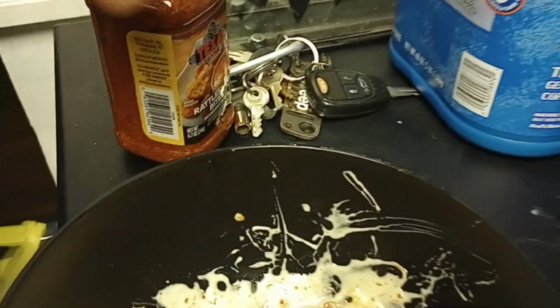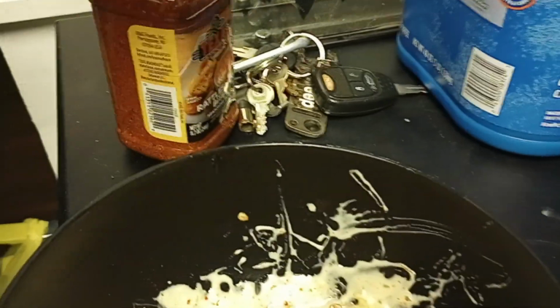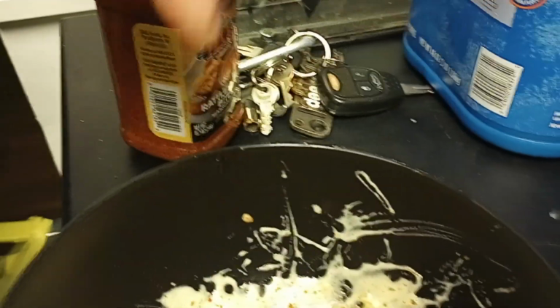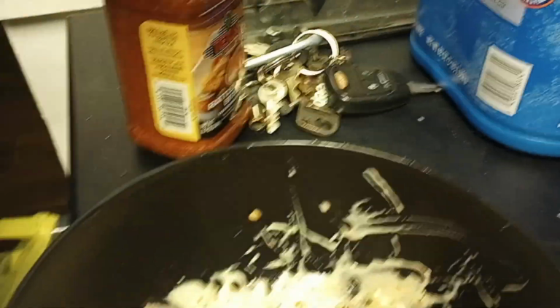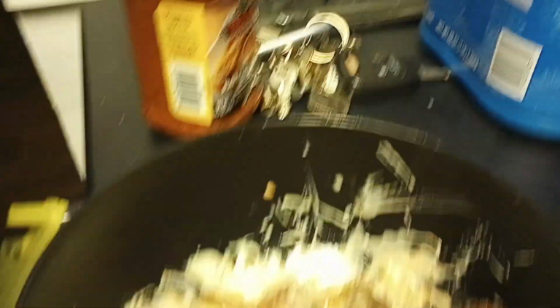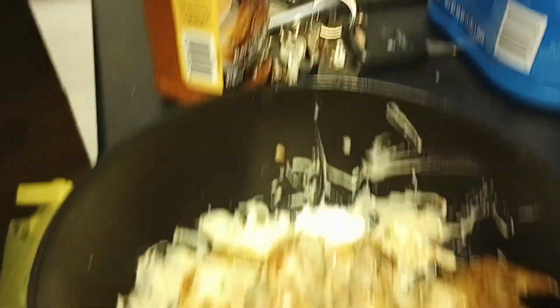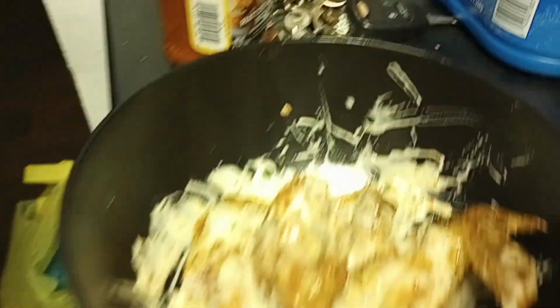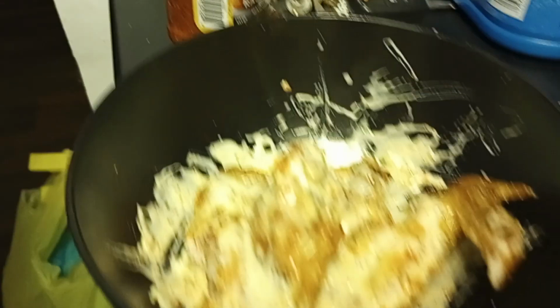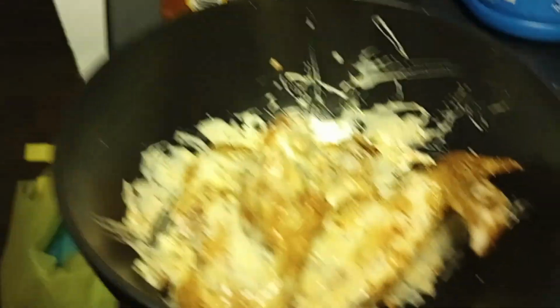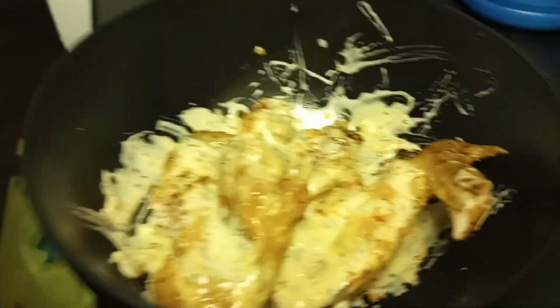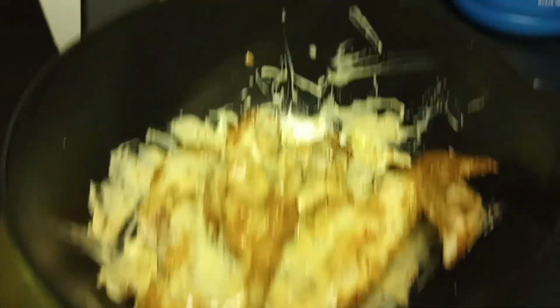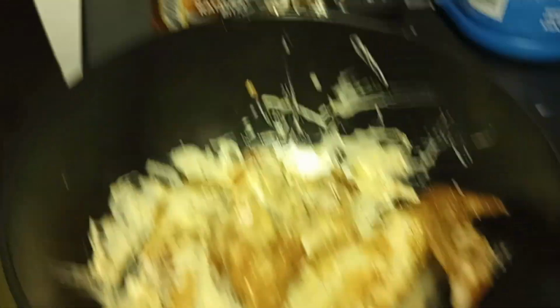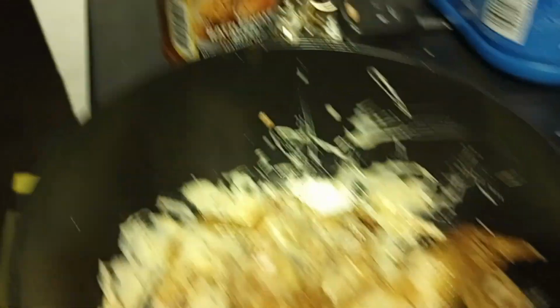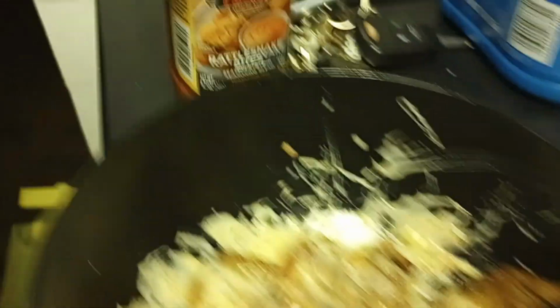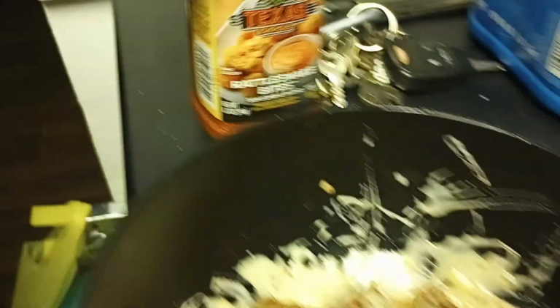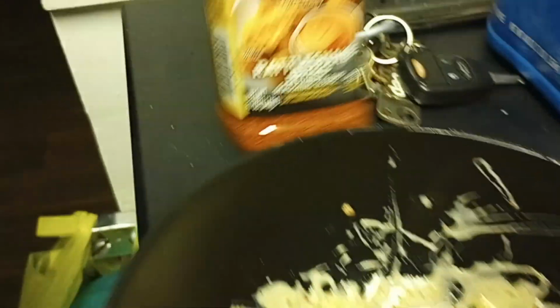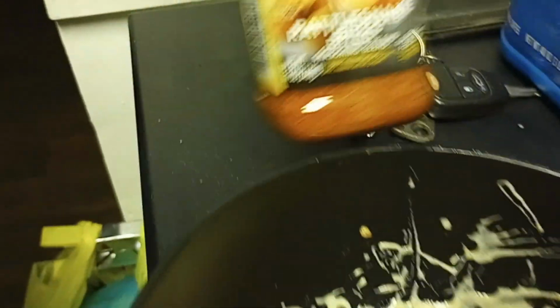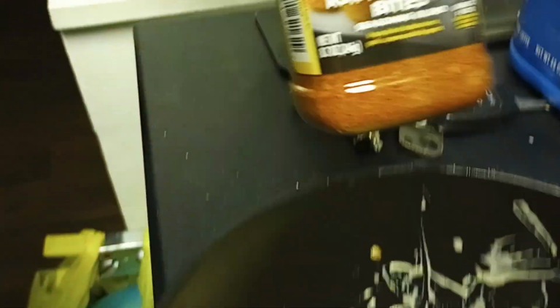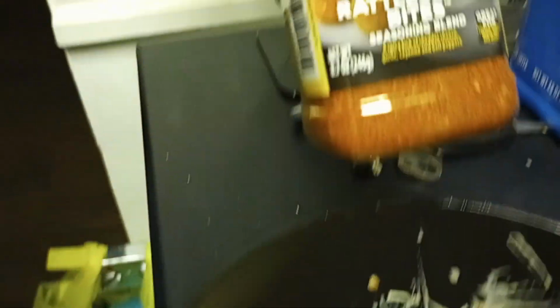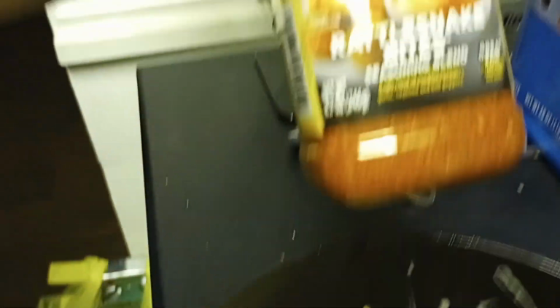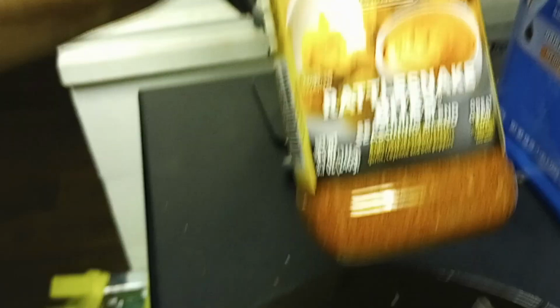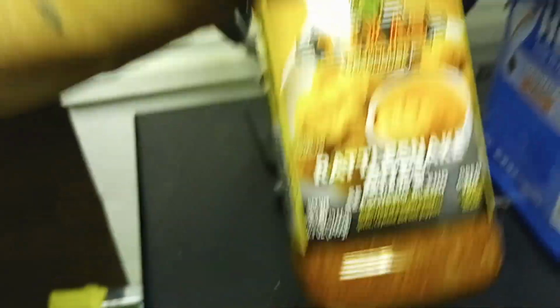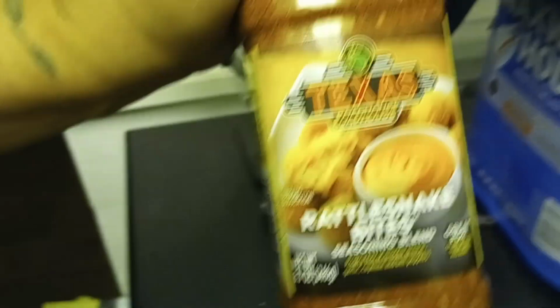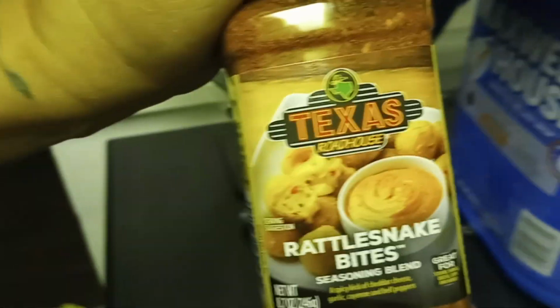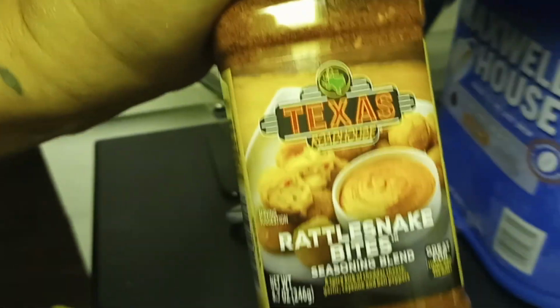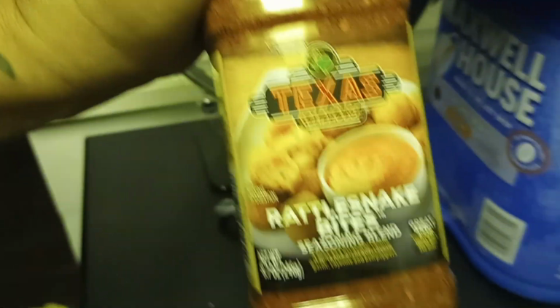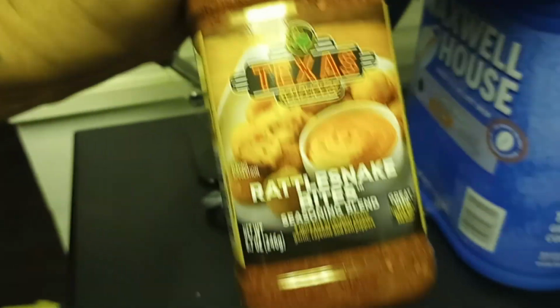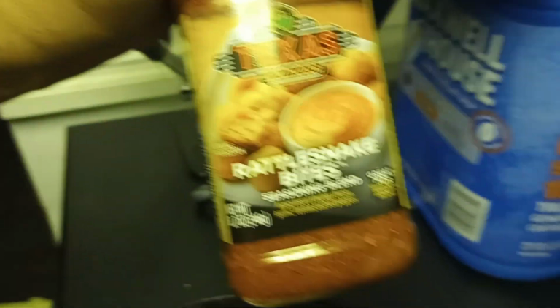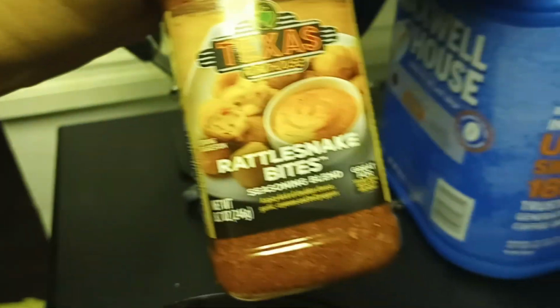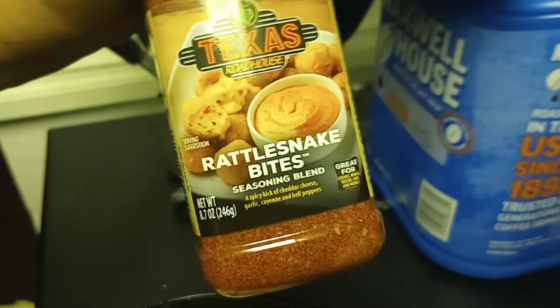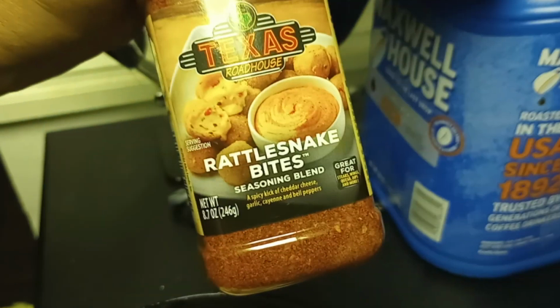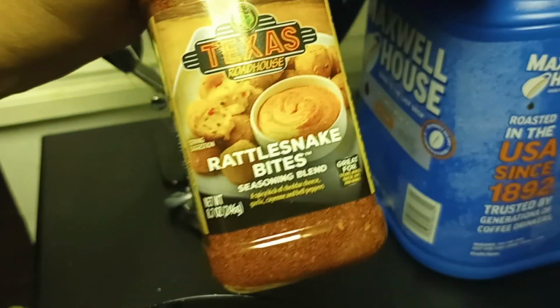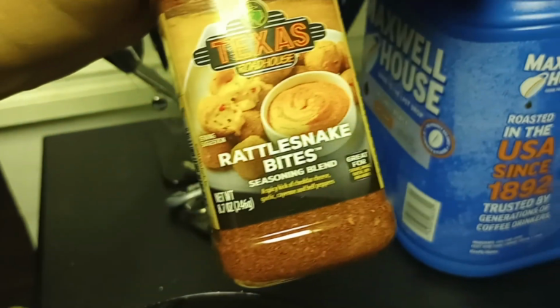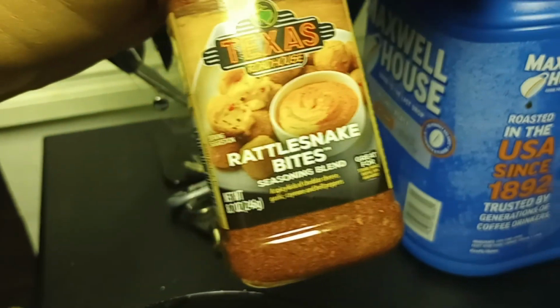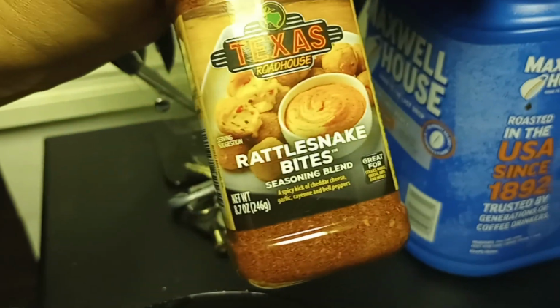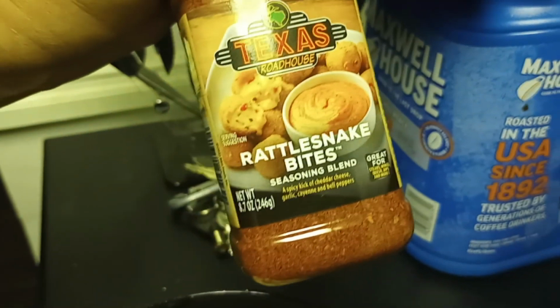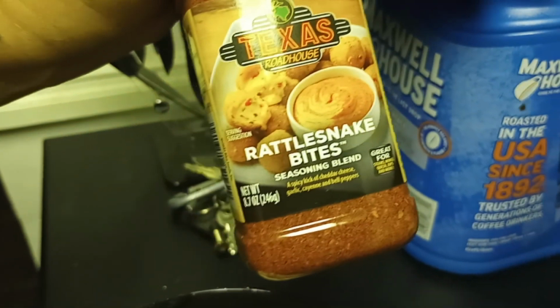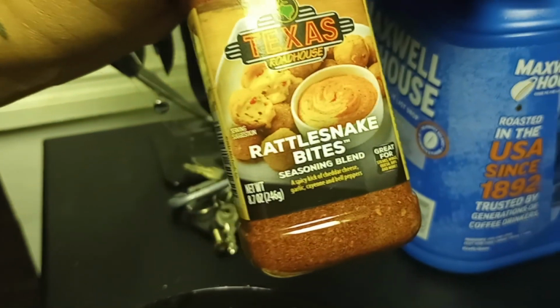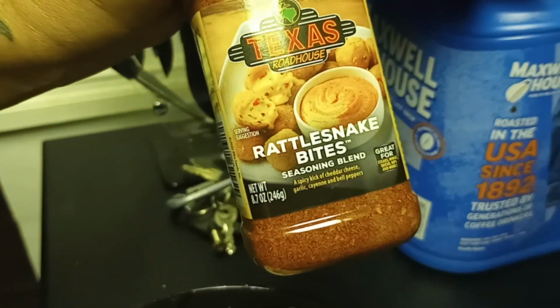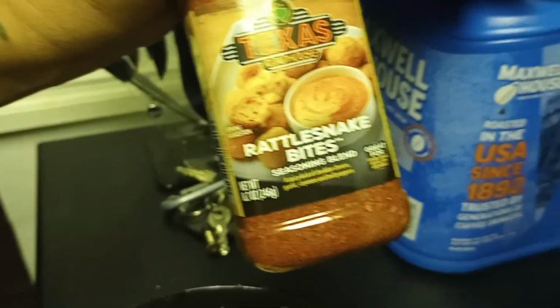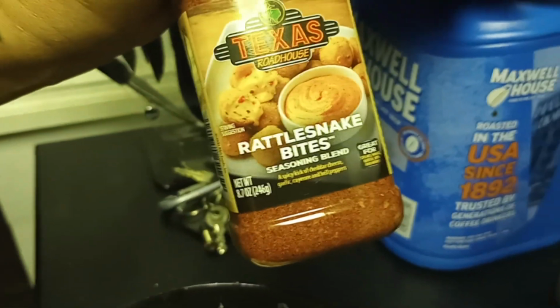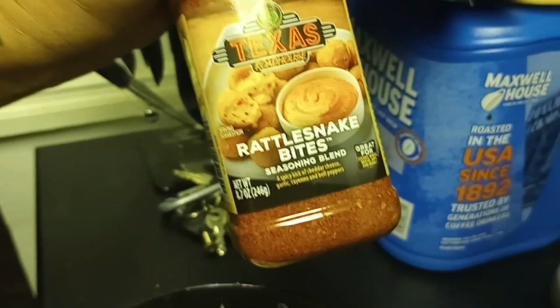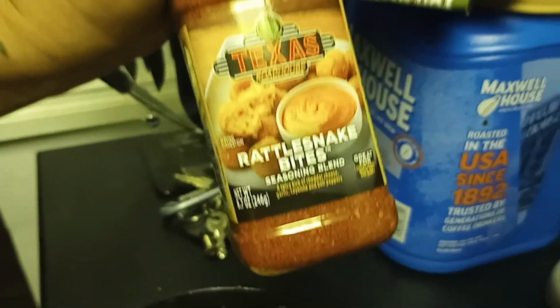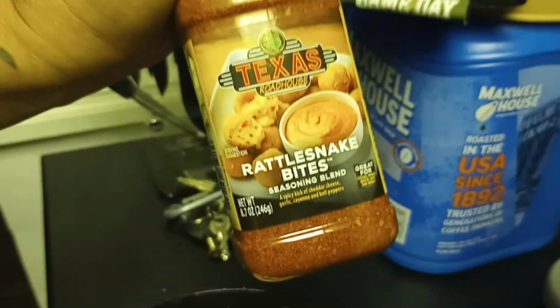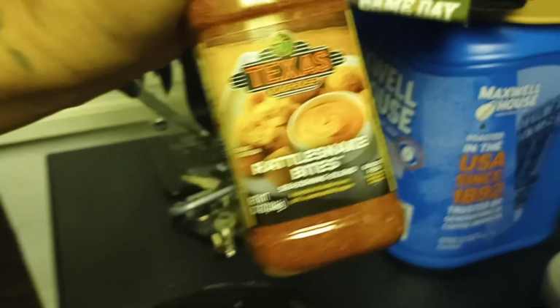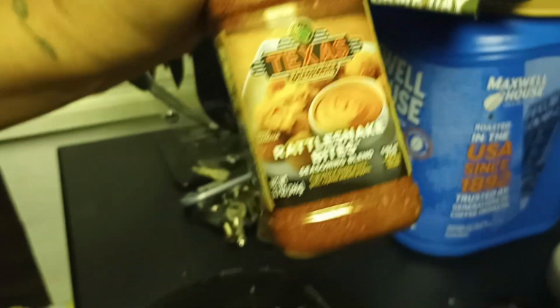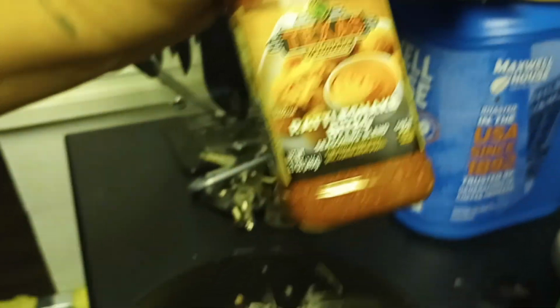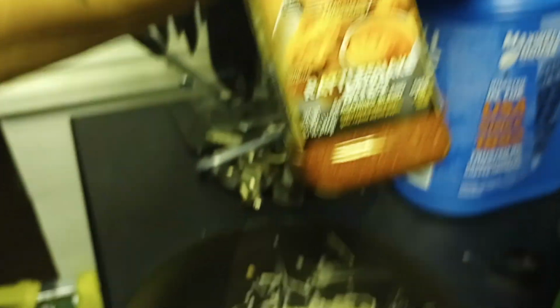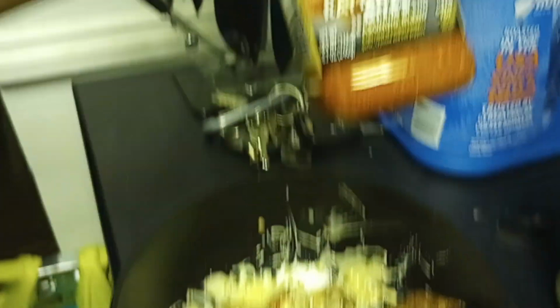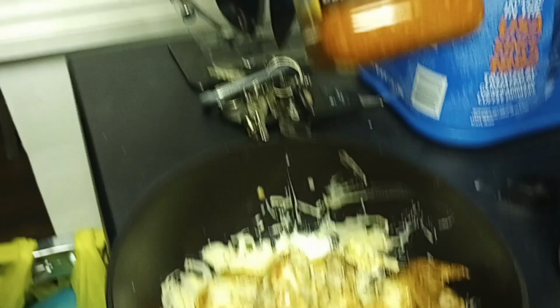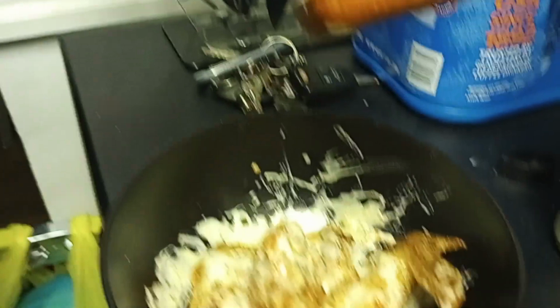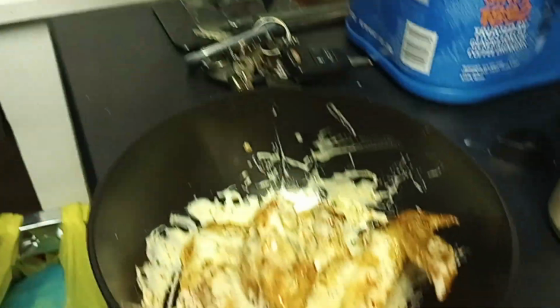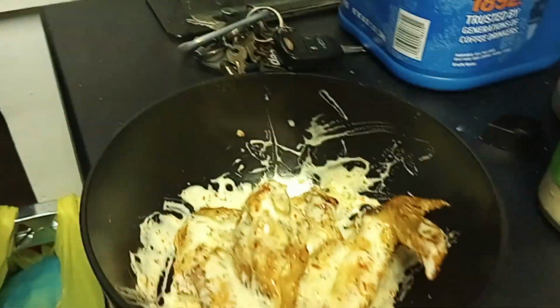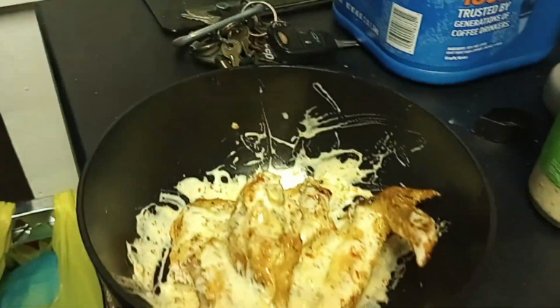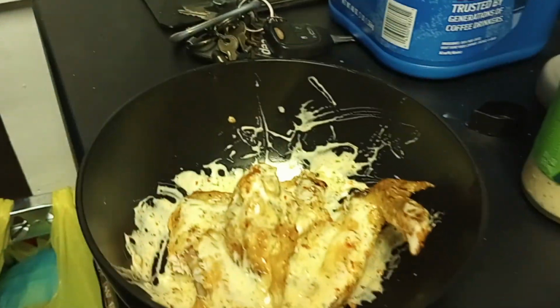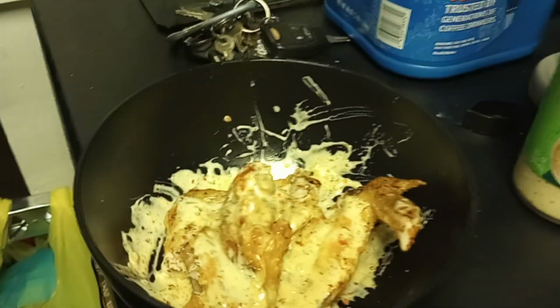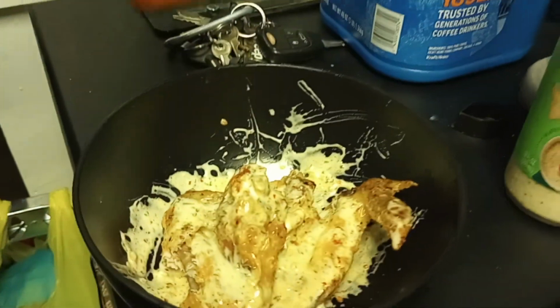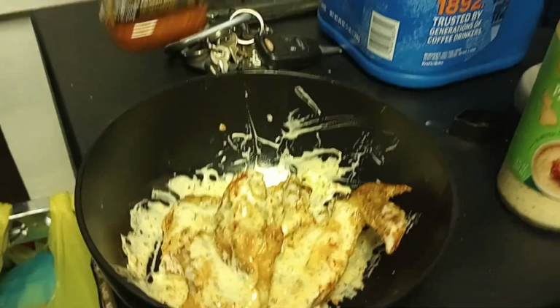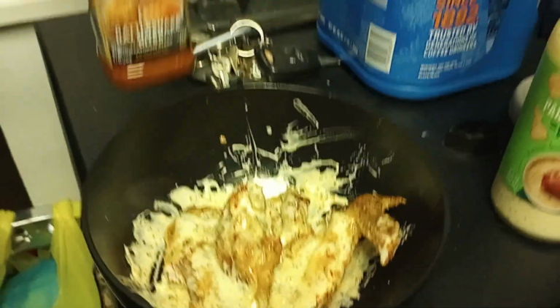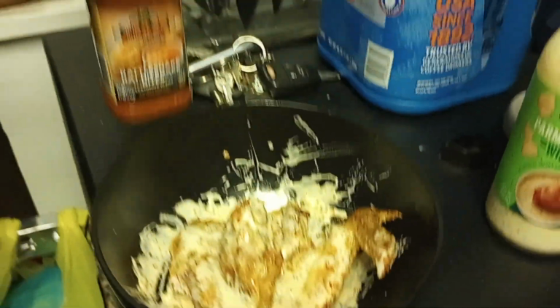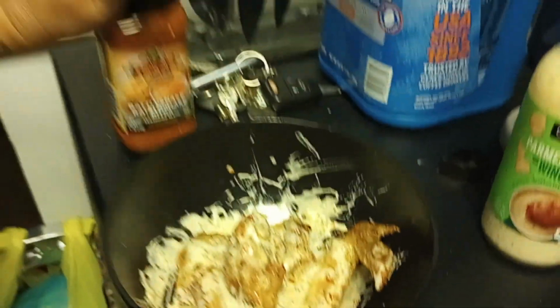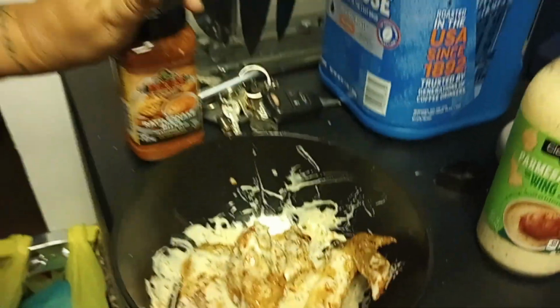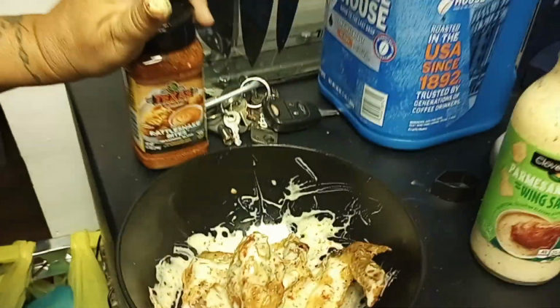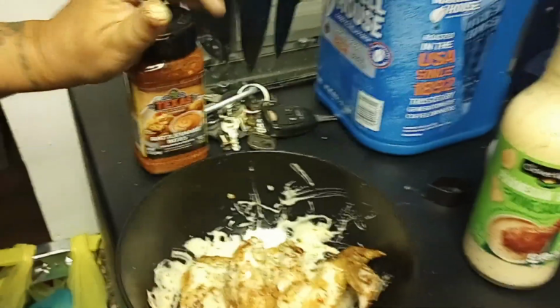That Rattlesnake — don't try that, y'all. Don't try that in y'all's wings.